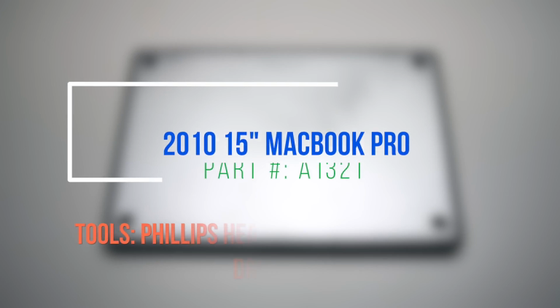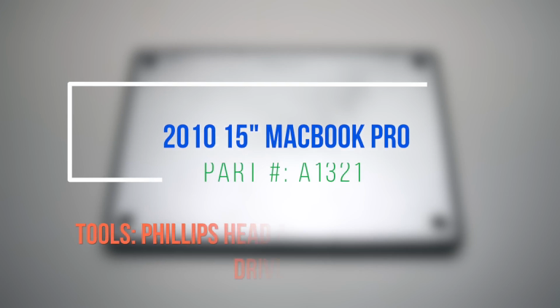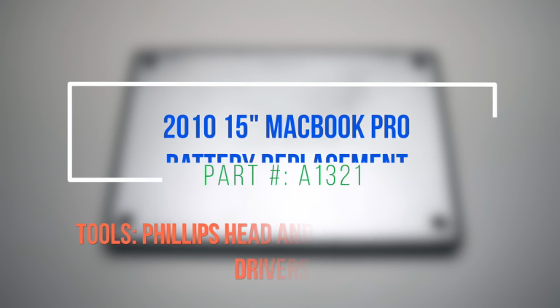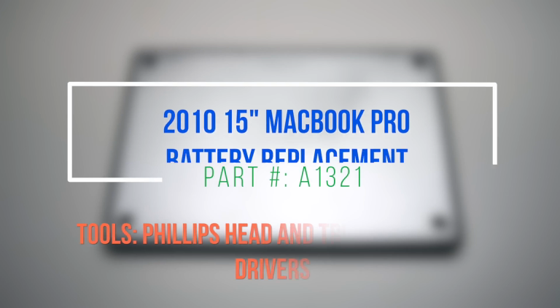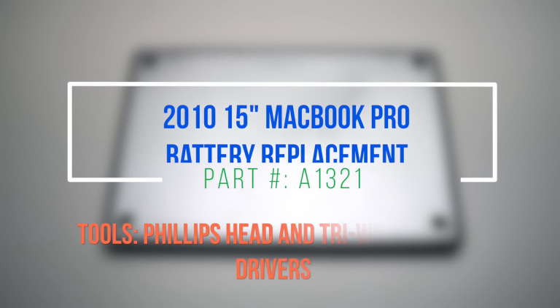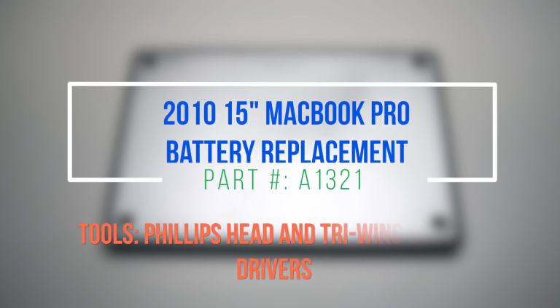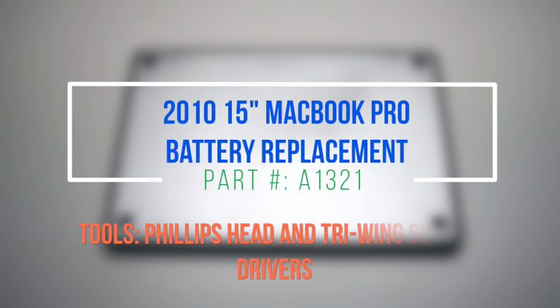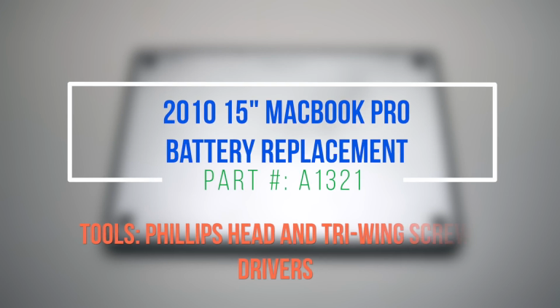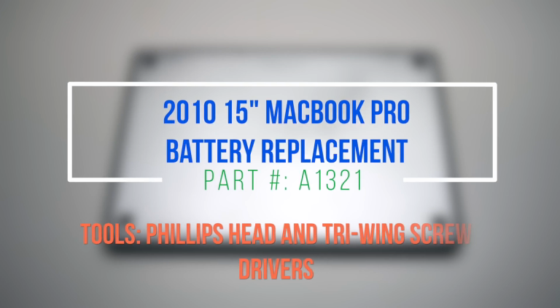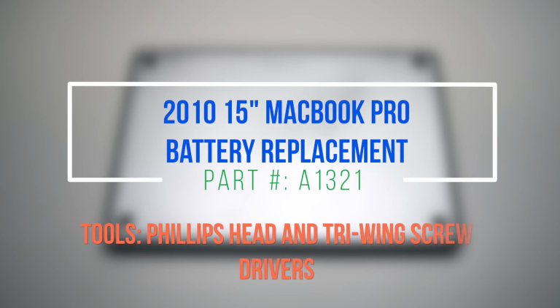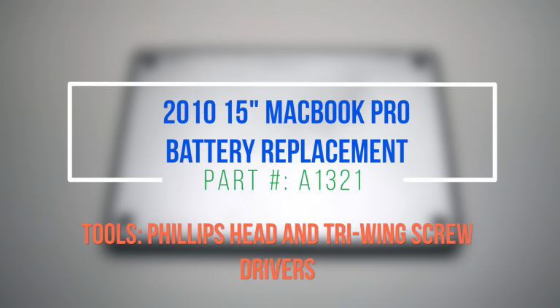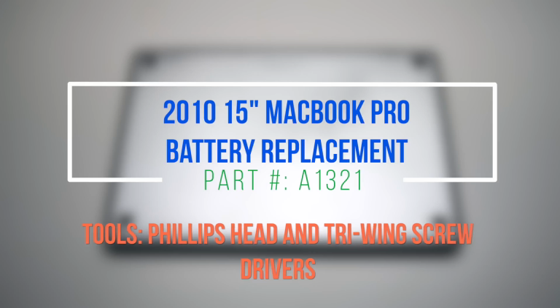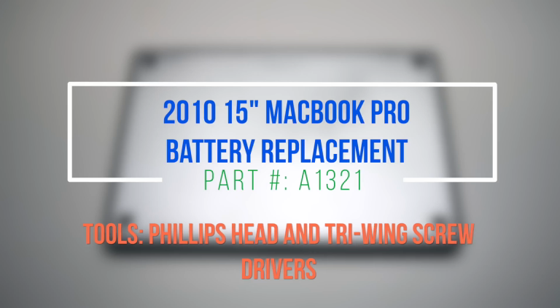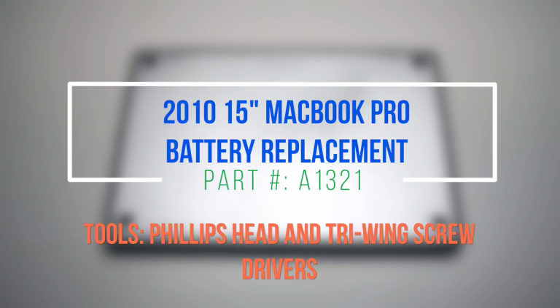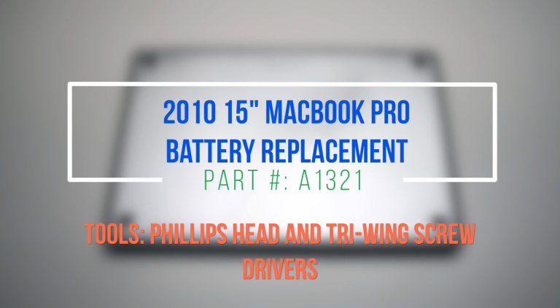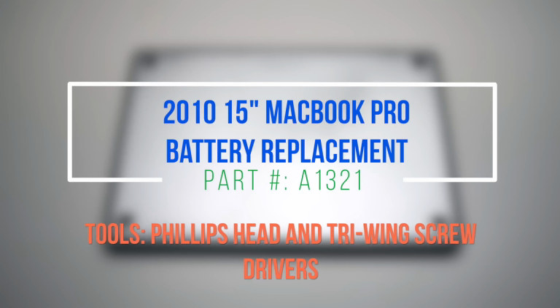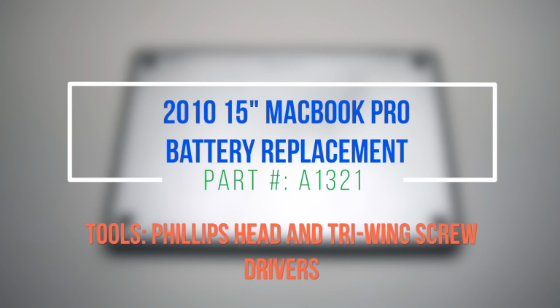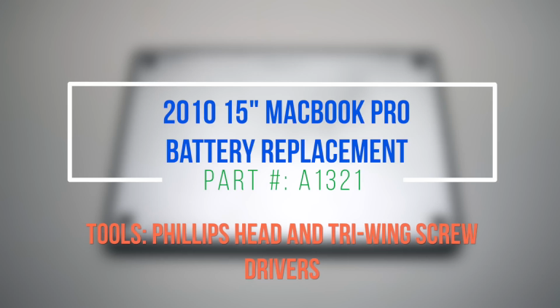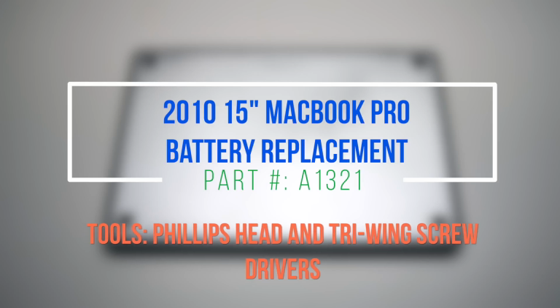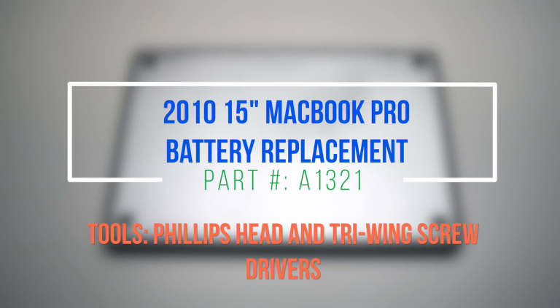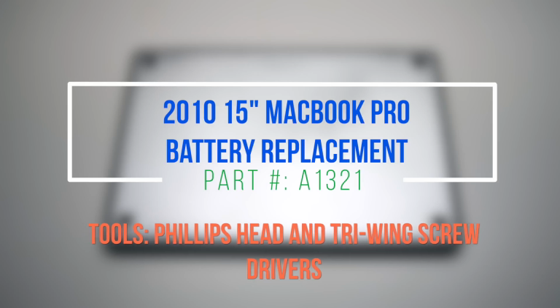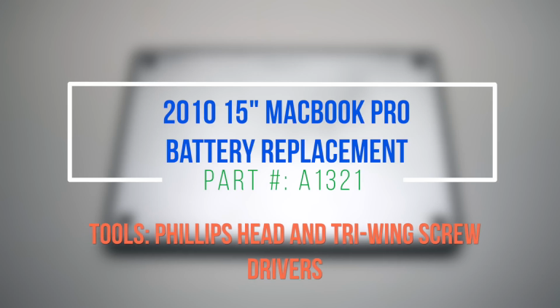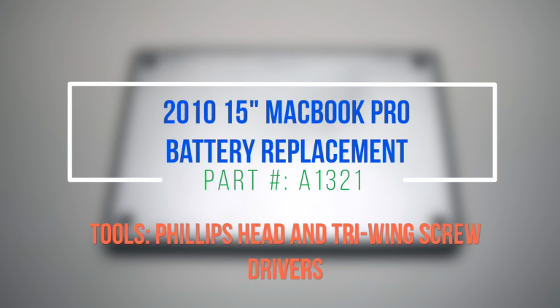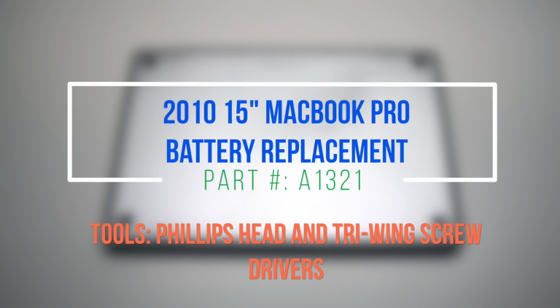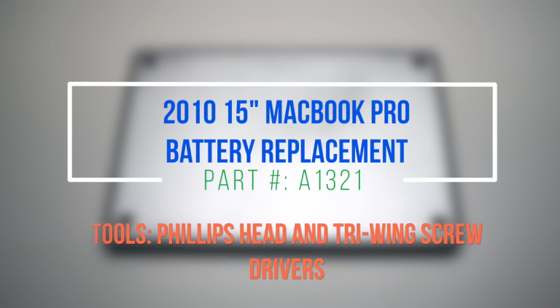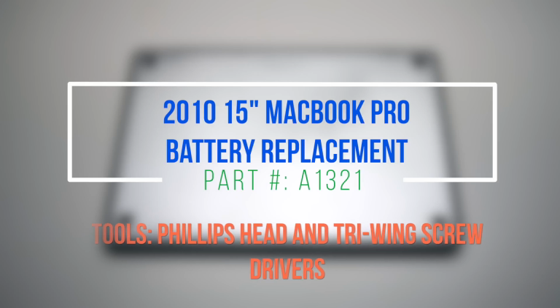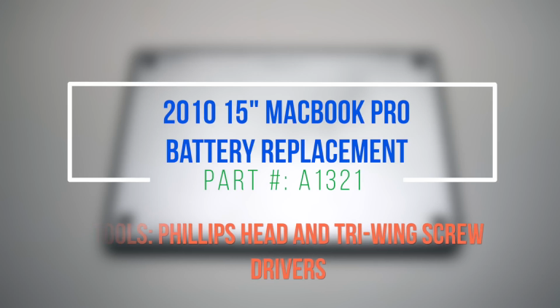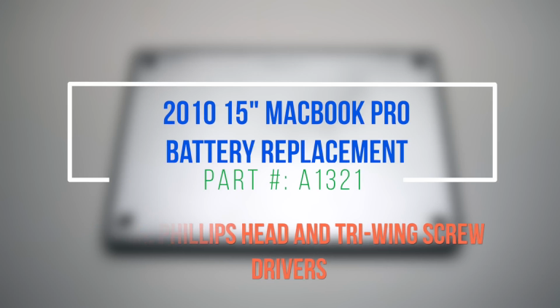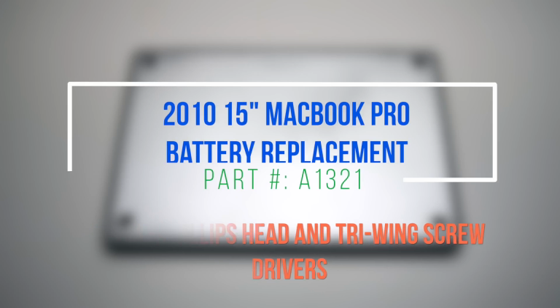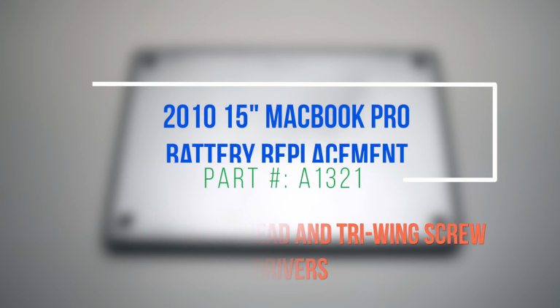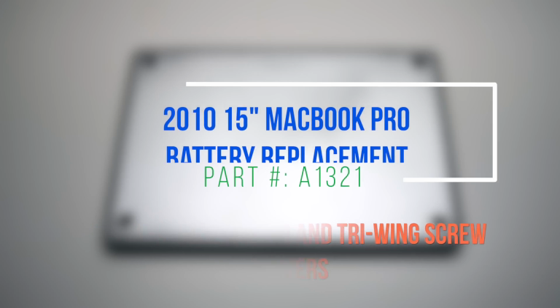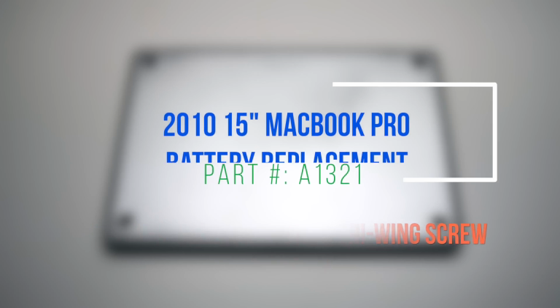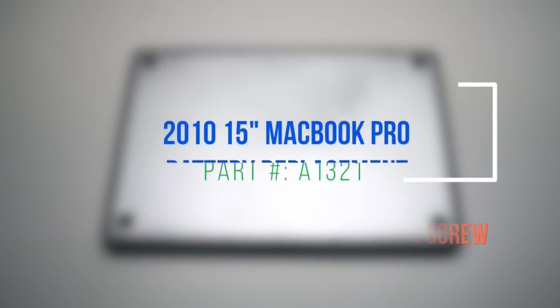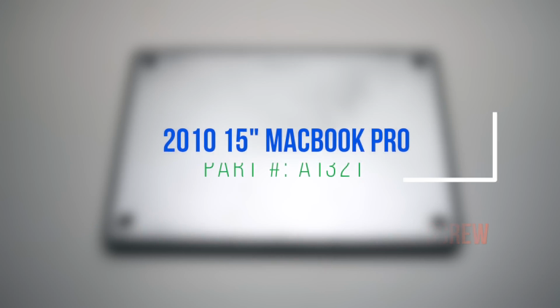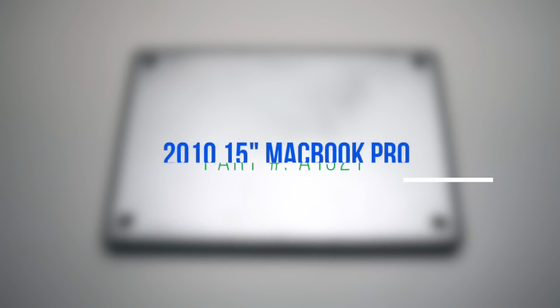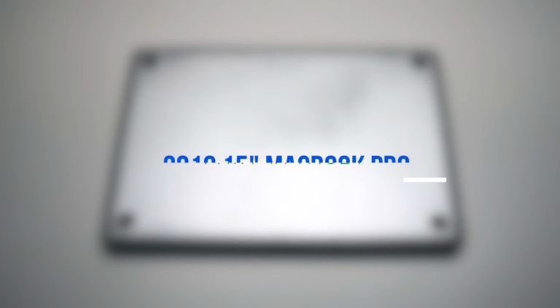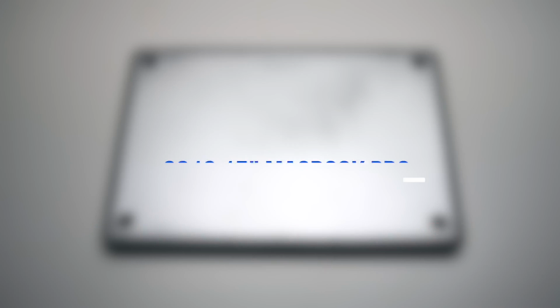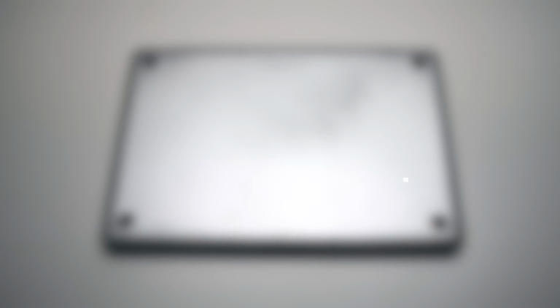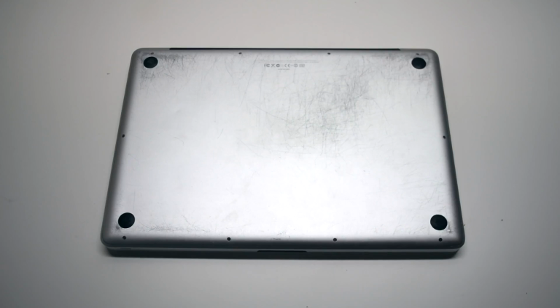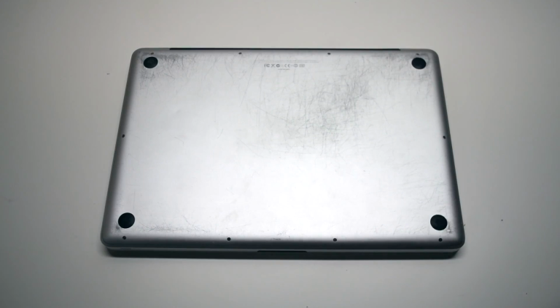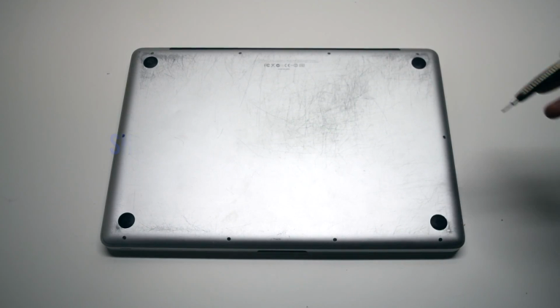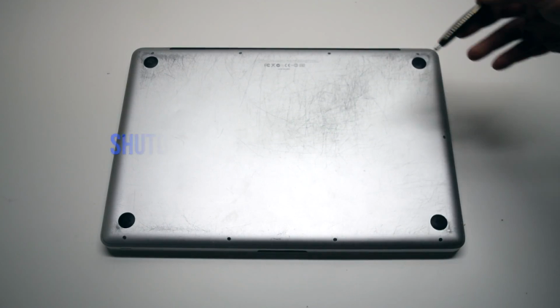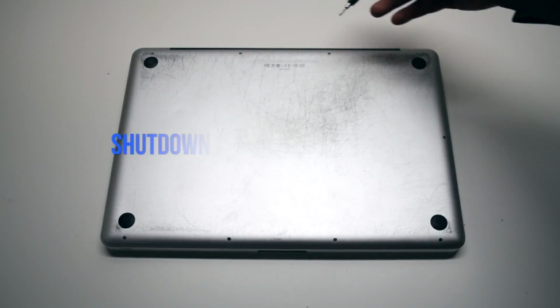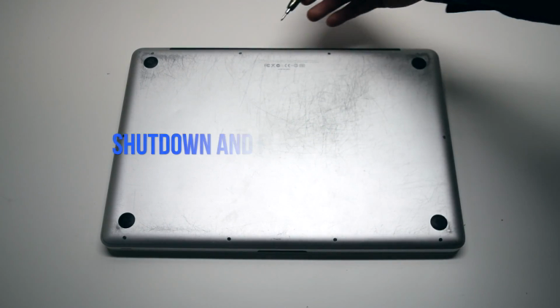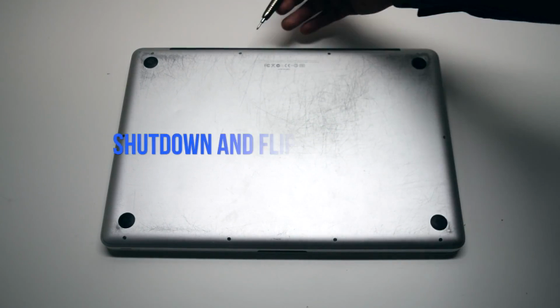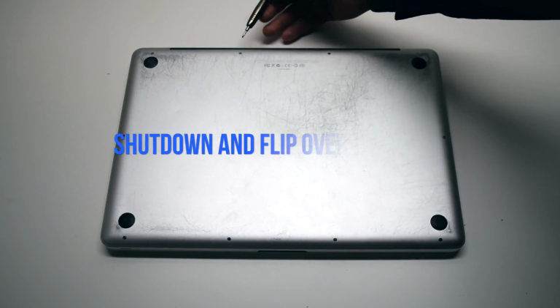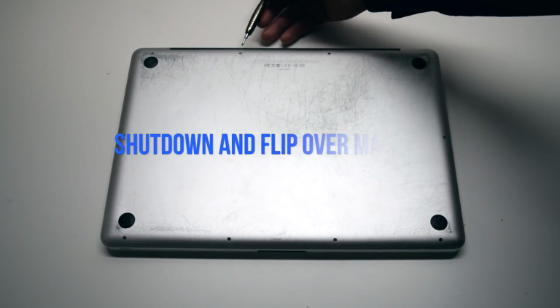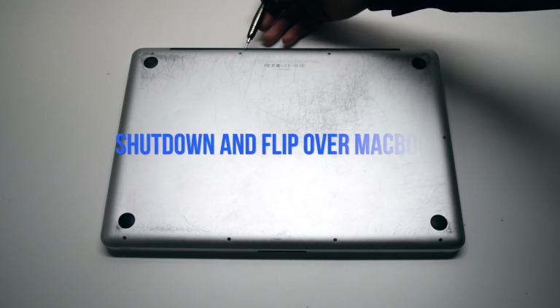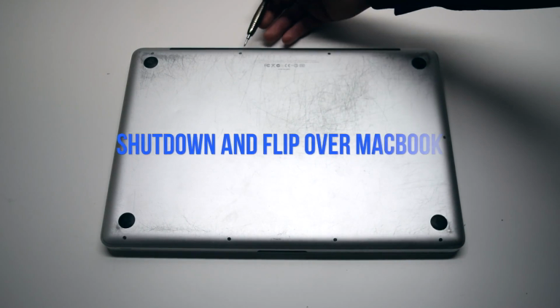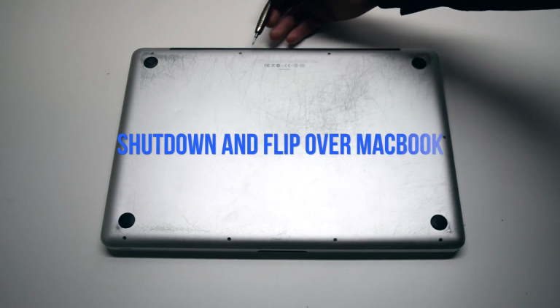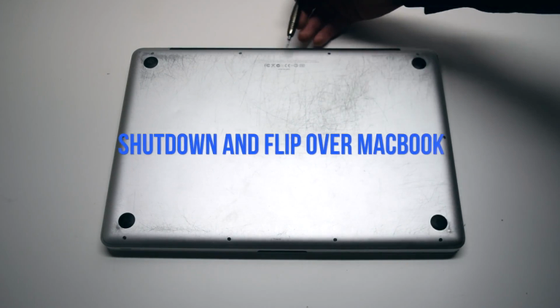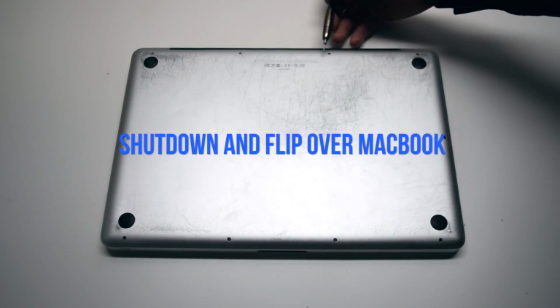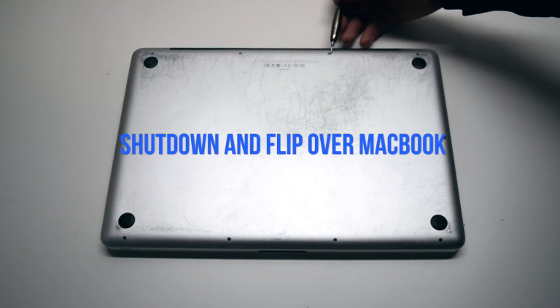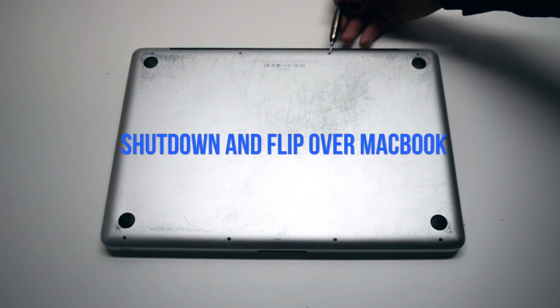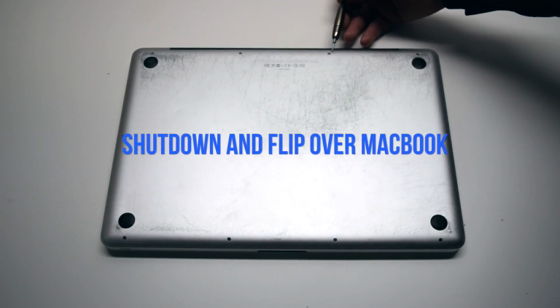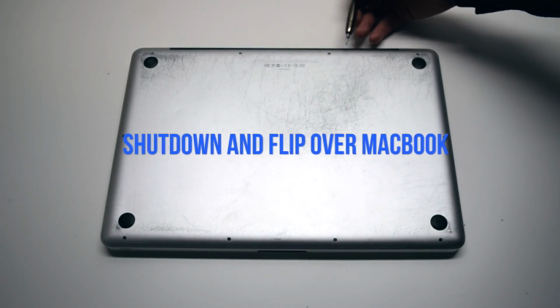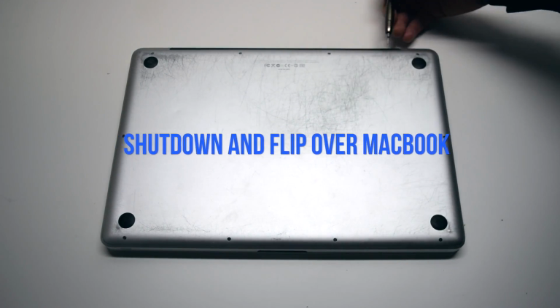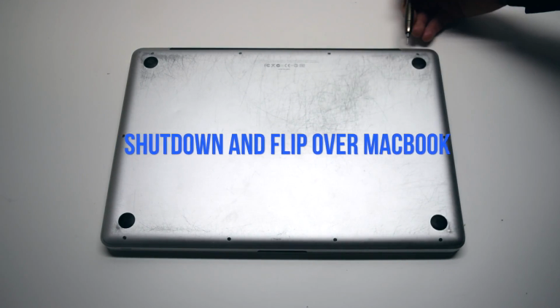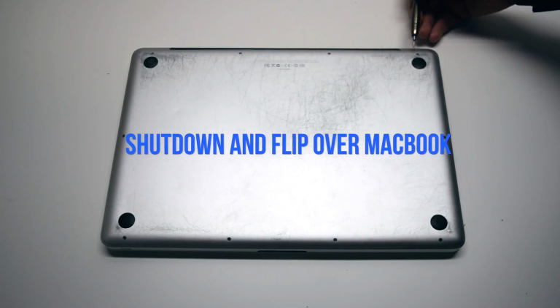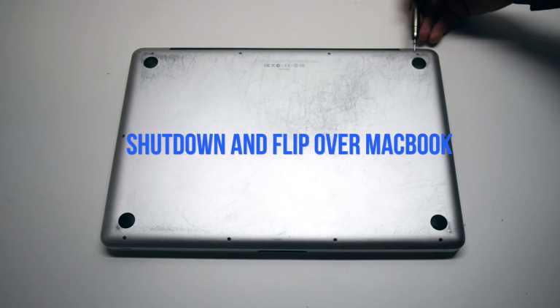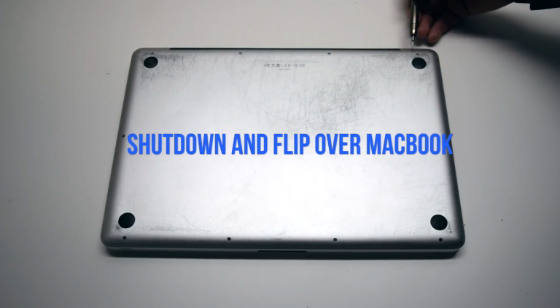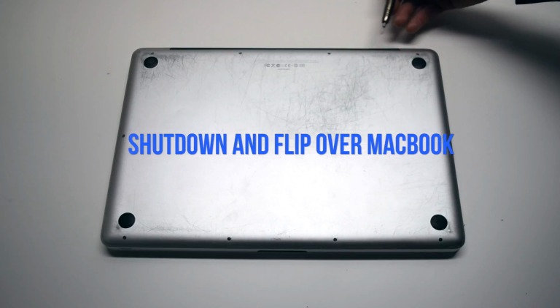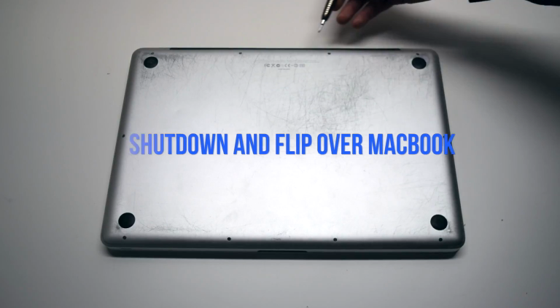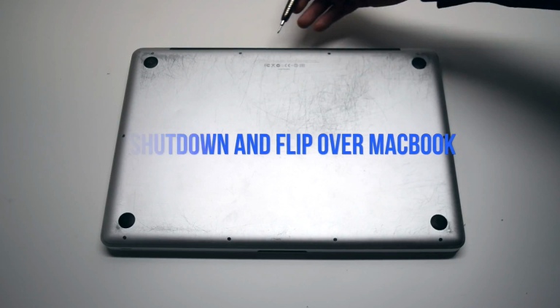2010 15-inch MacBook Pro battery replacement. Begin by shutting down and flipping over the MacBook.